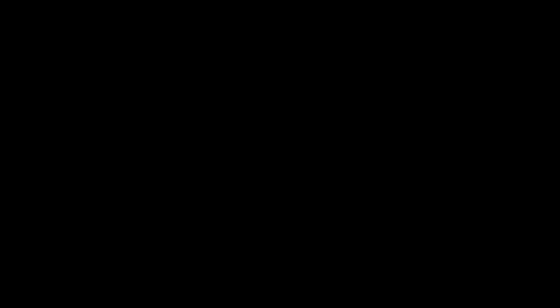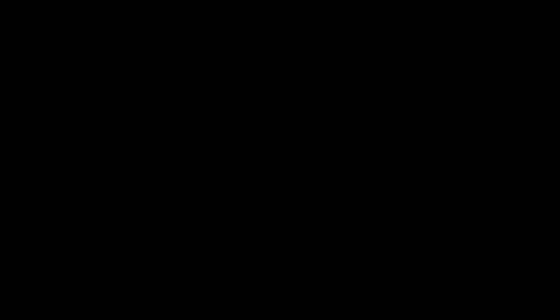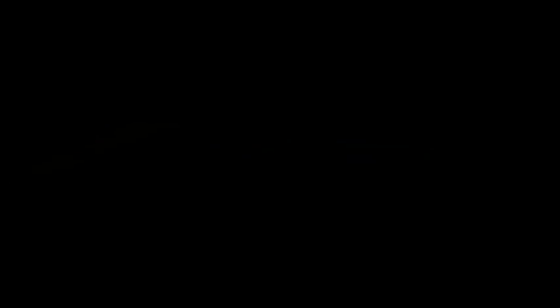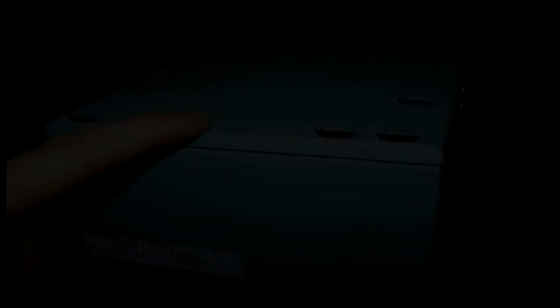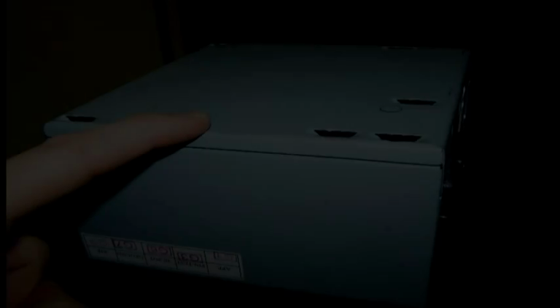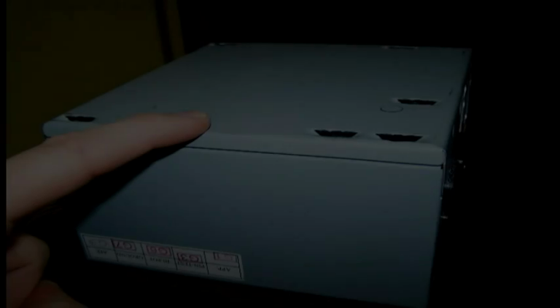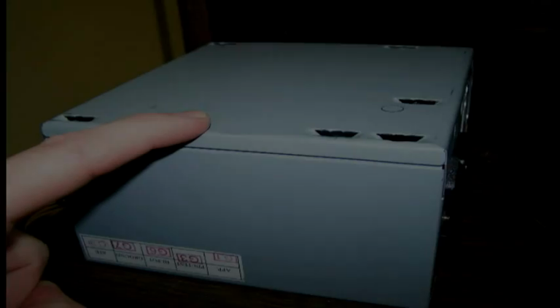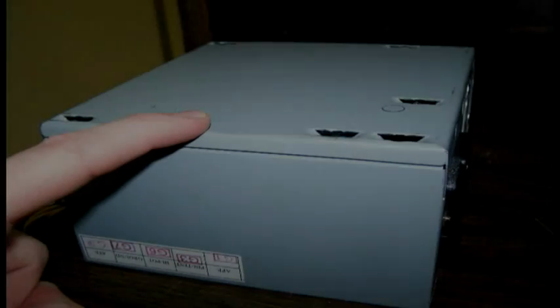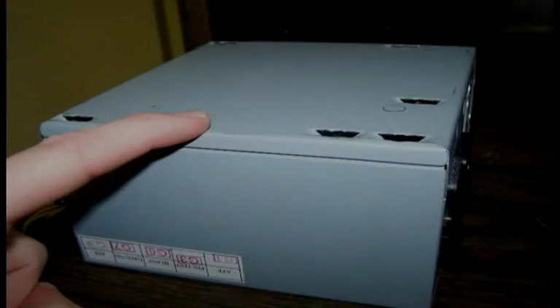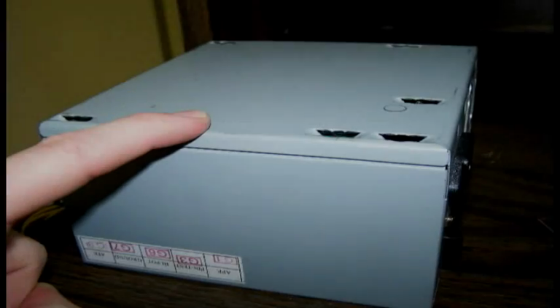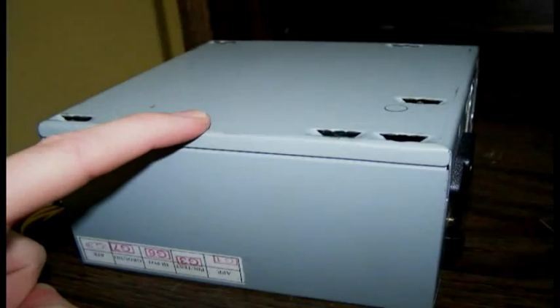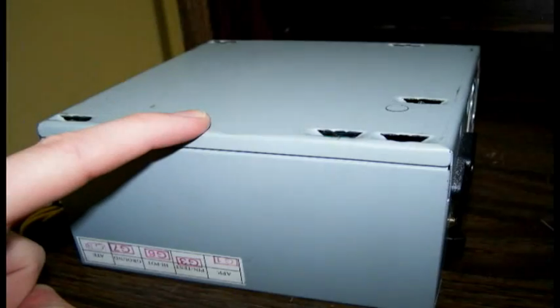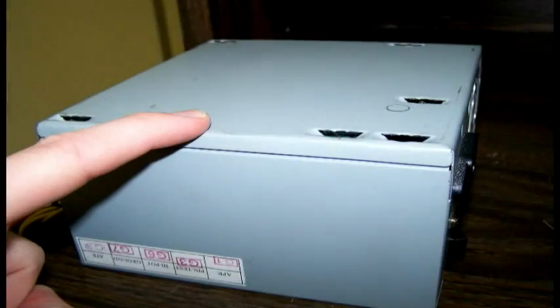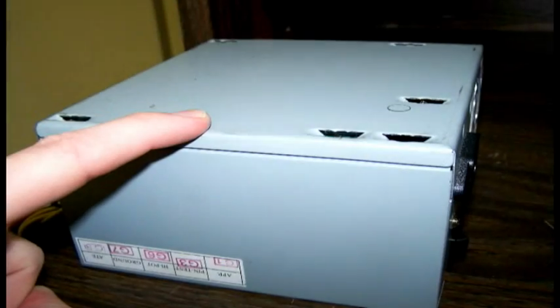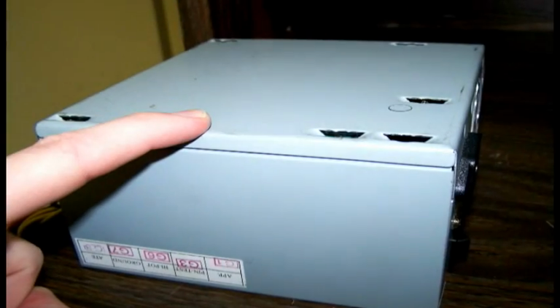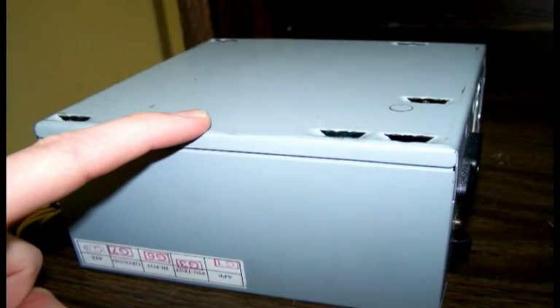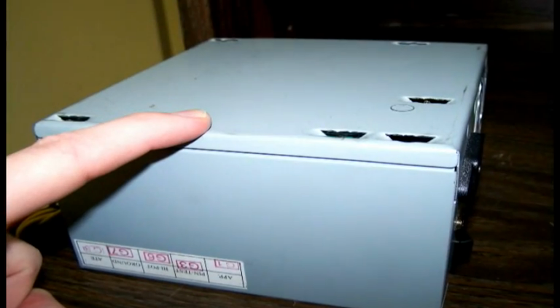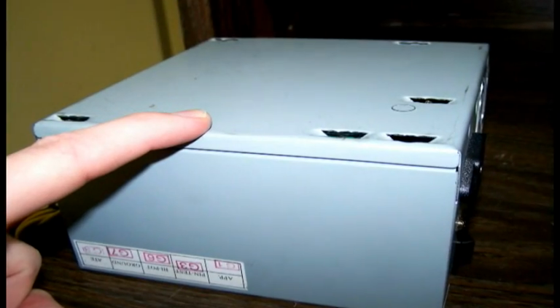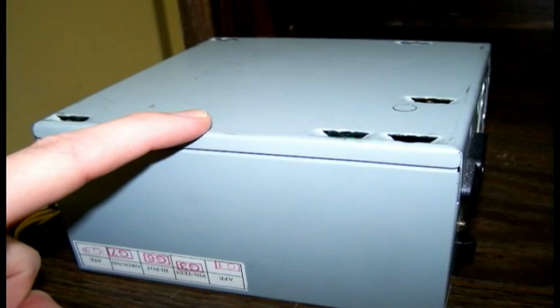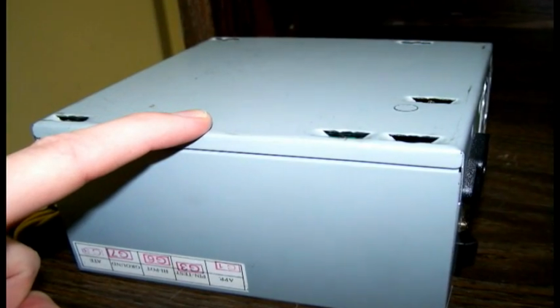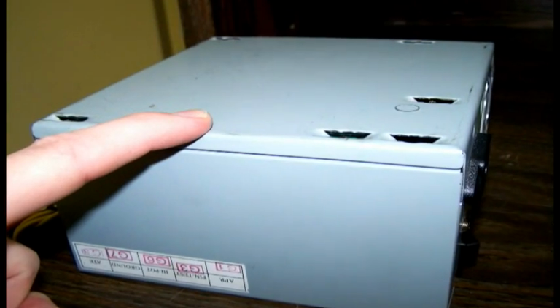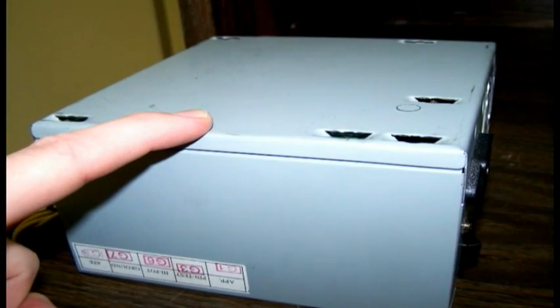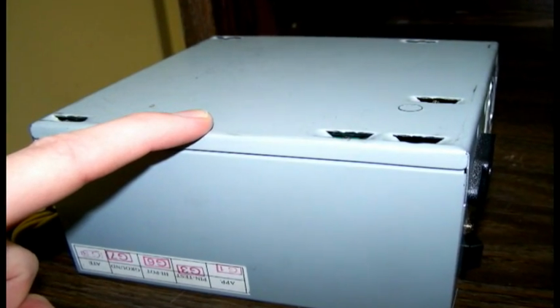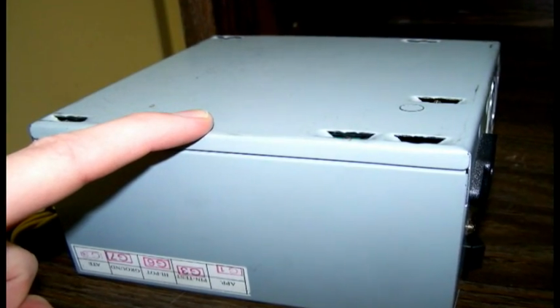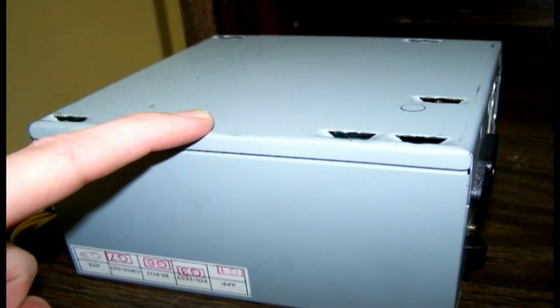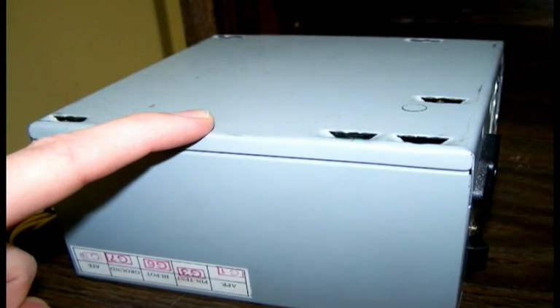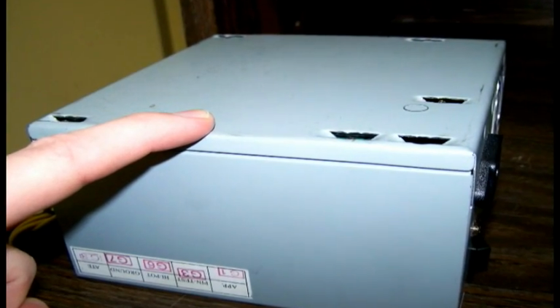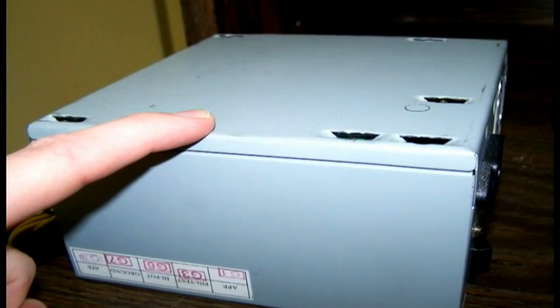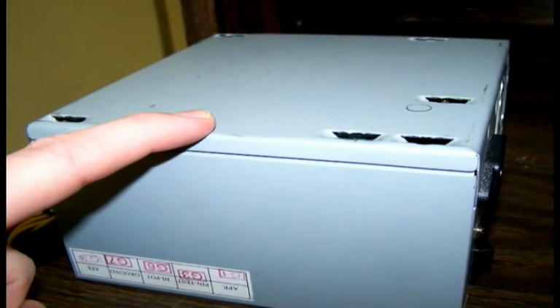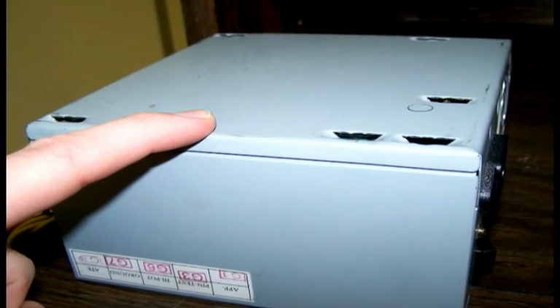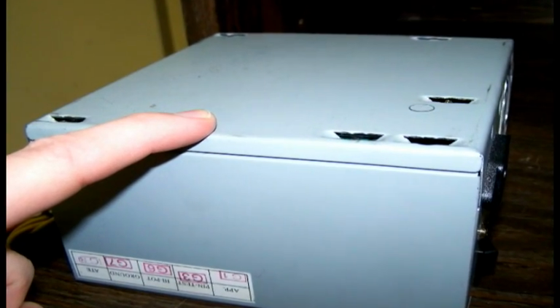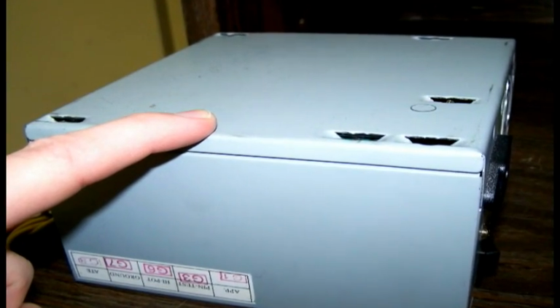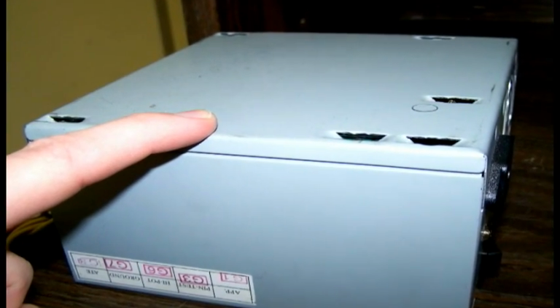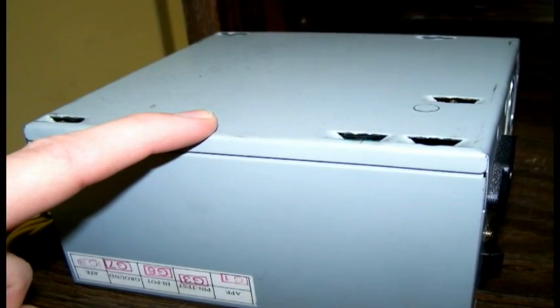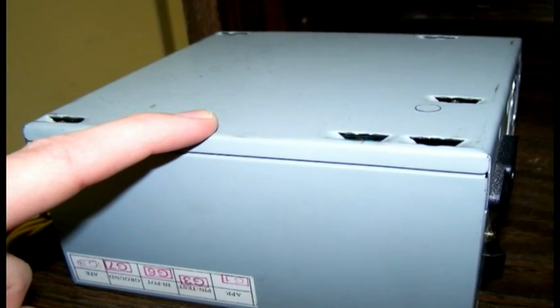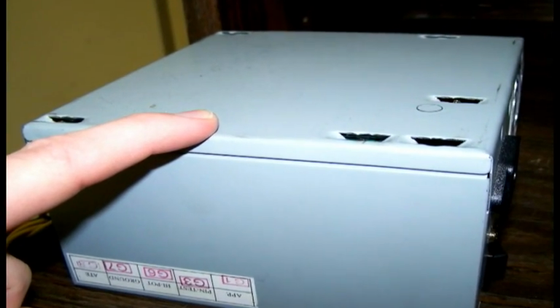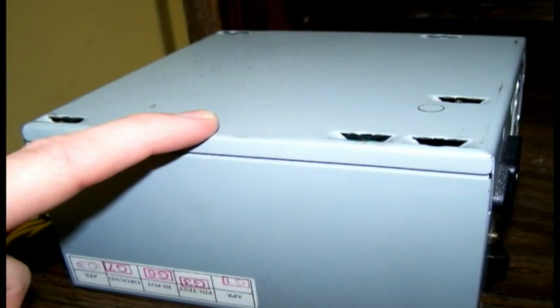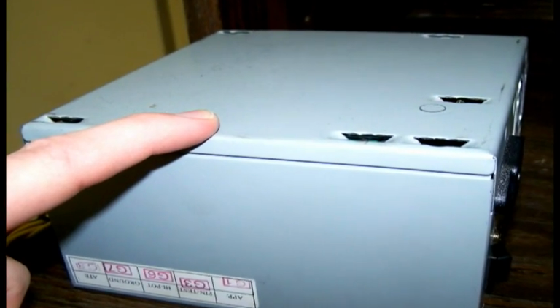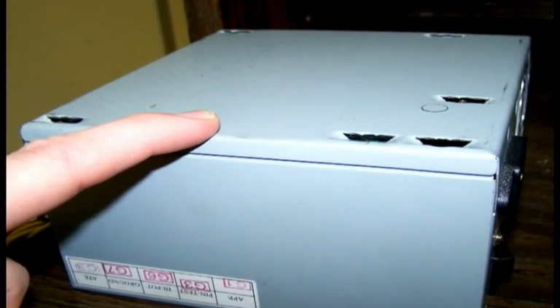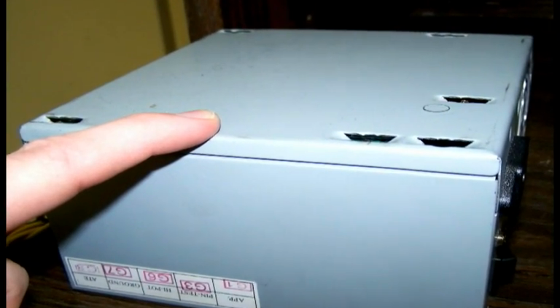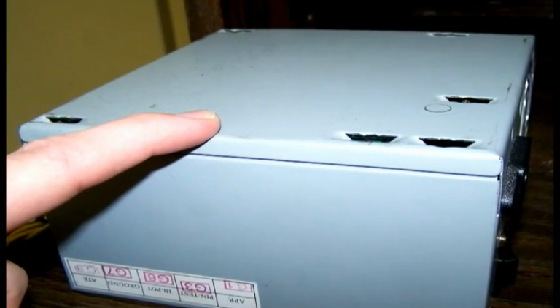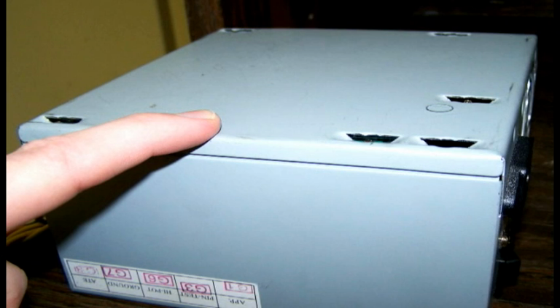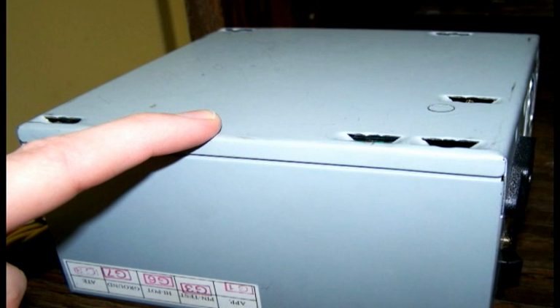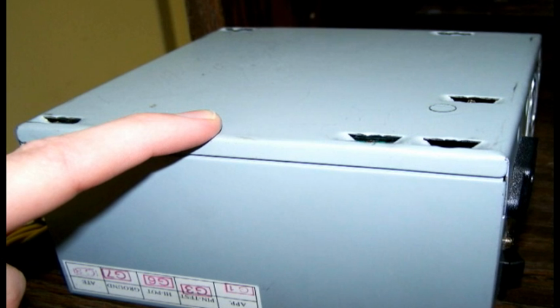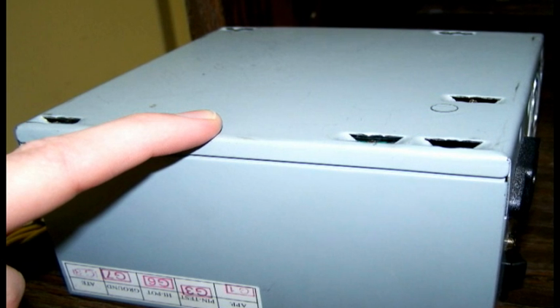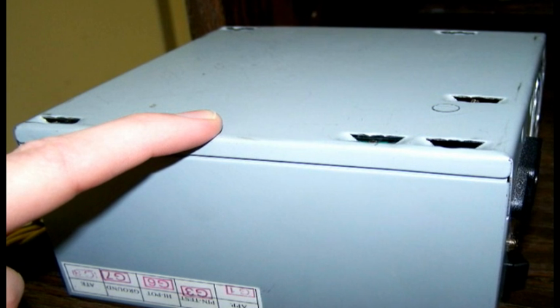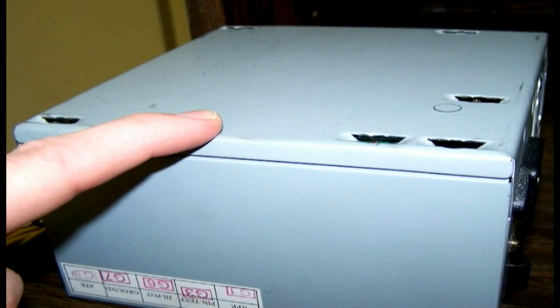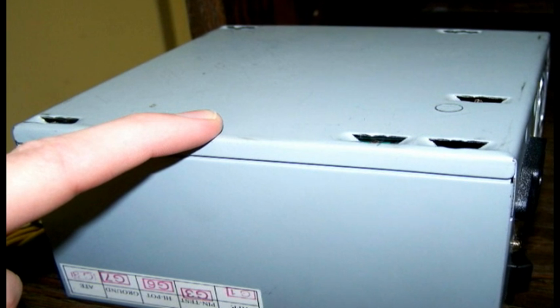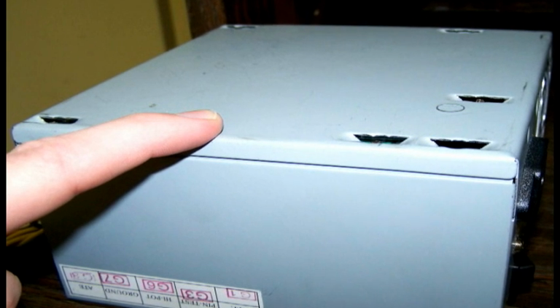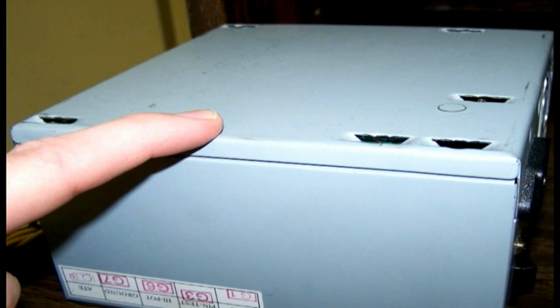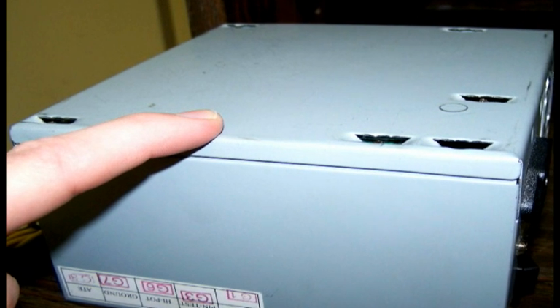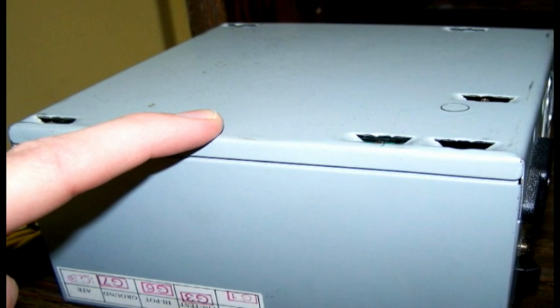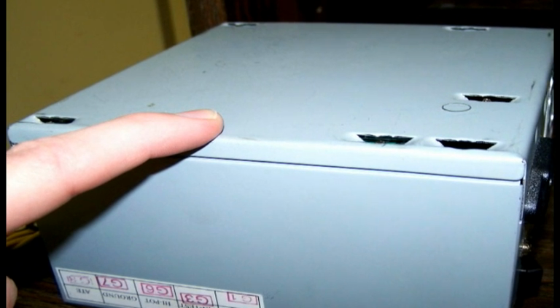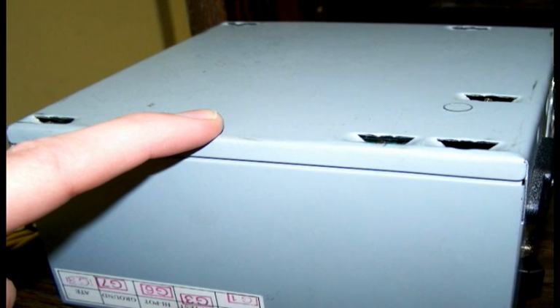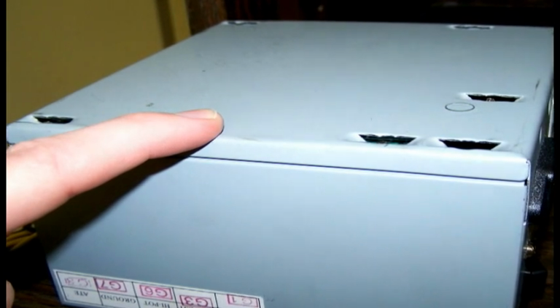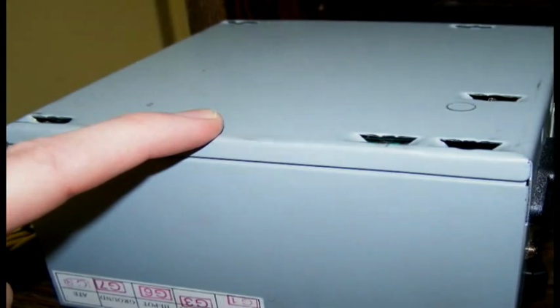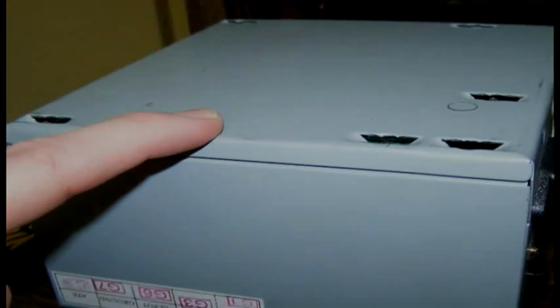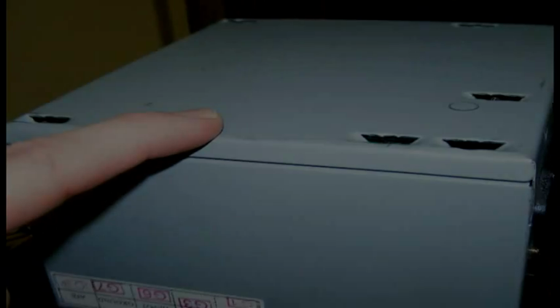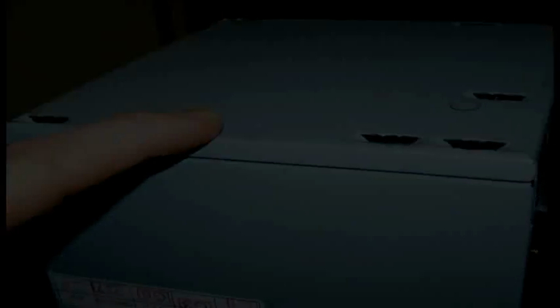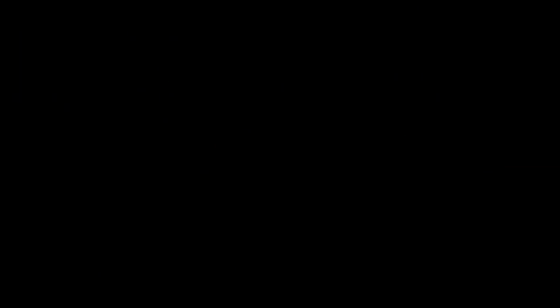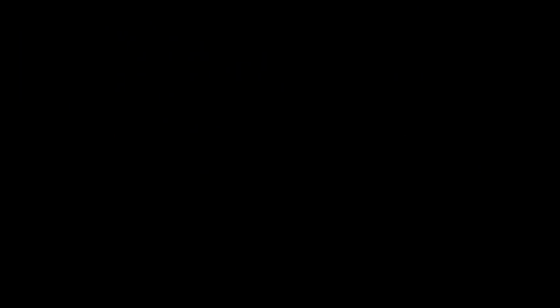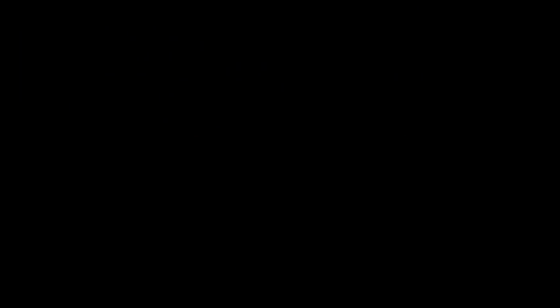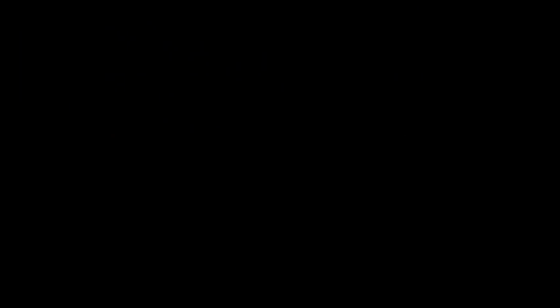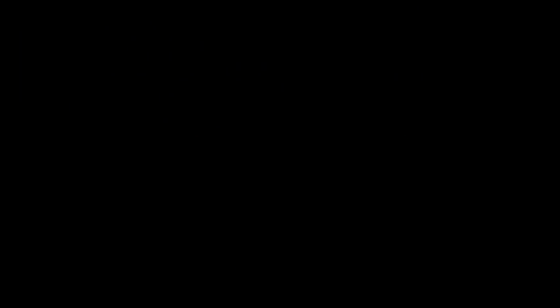Before working on computer hardware, always touch the power supply to release any static electricity, because it can ruin the computer.